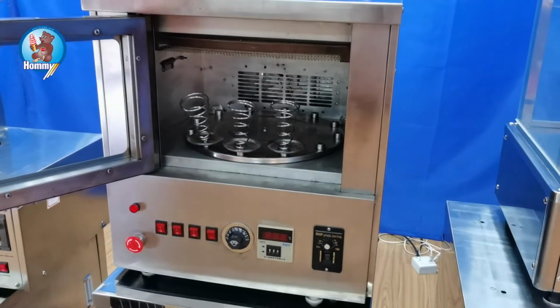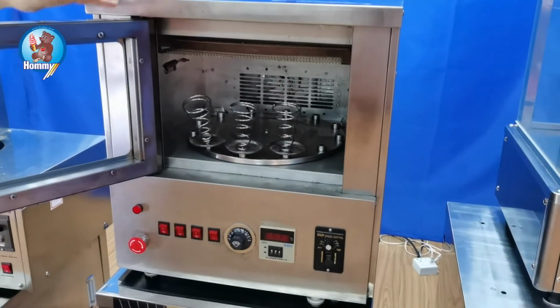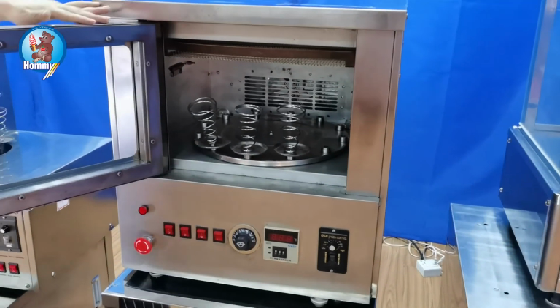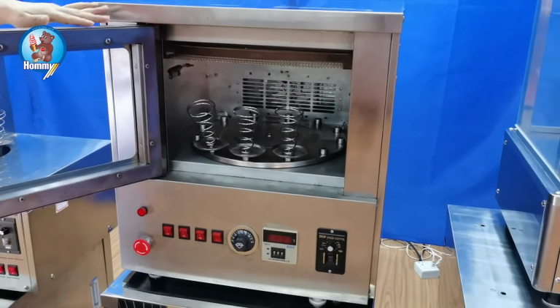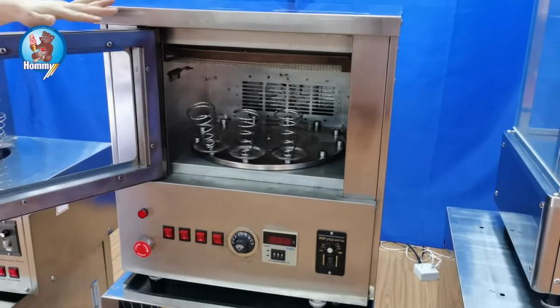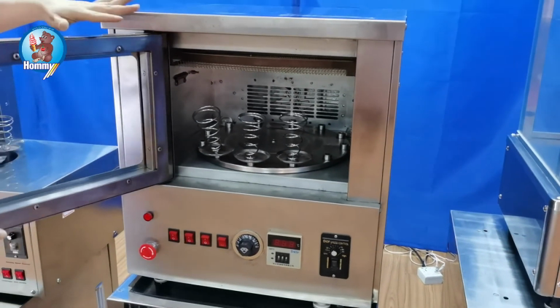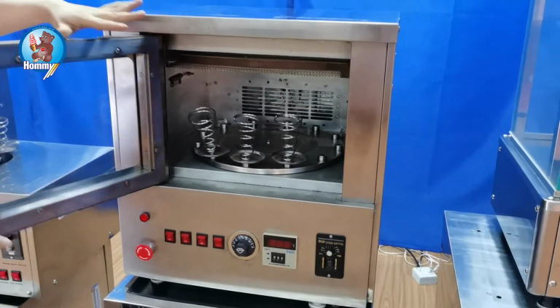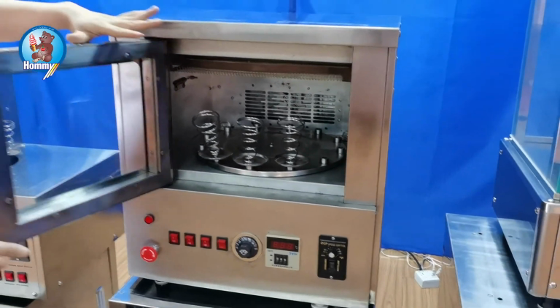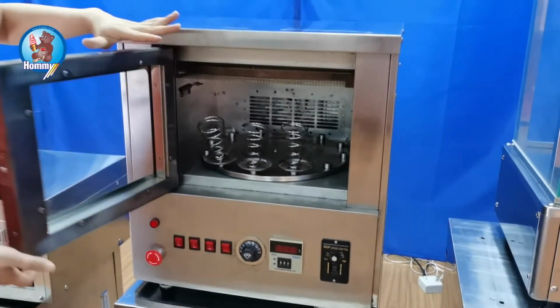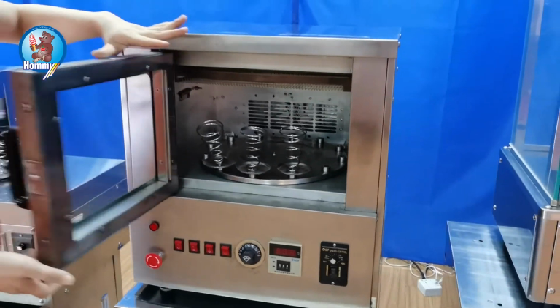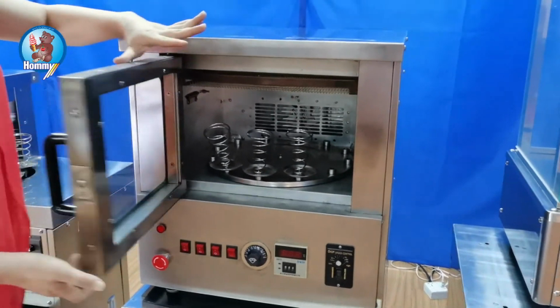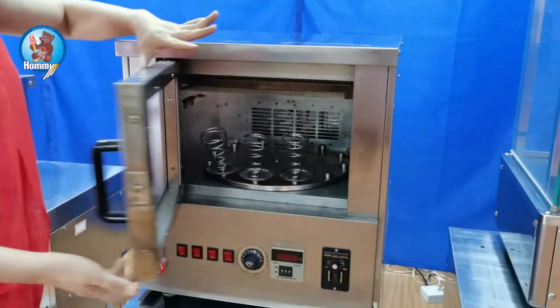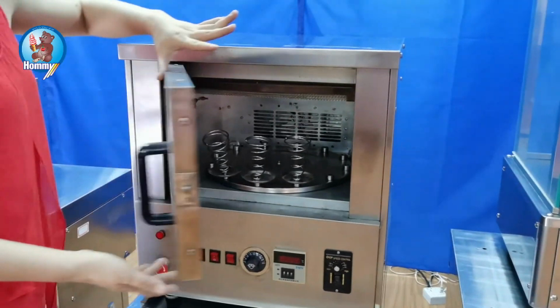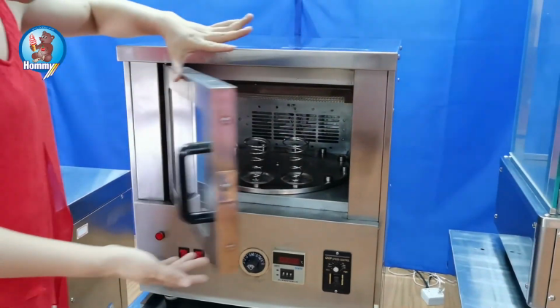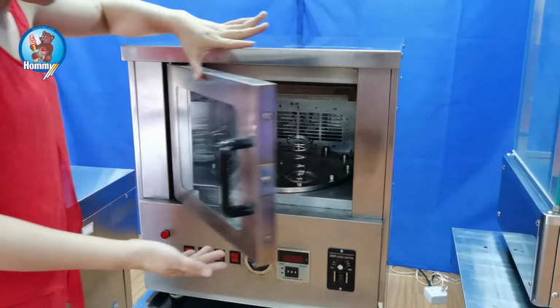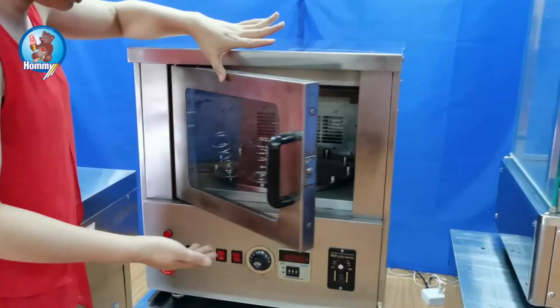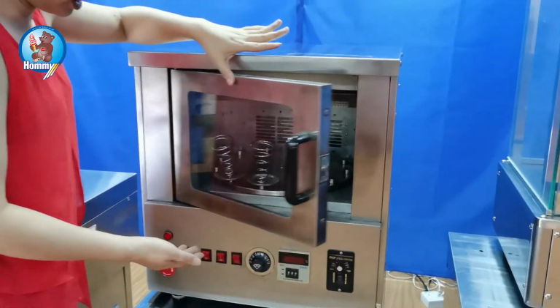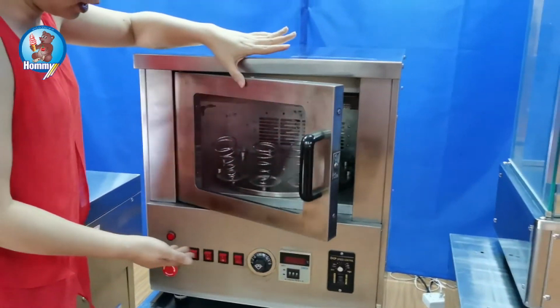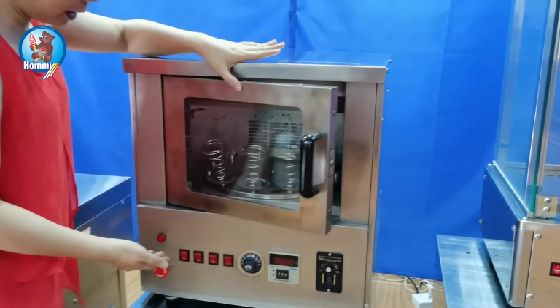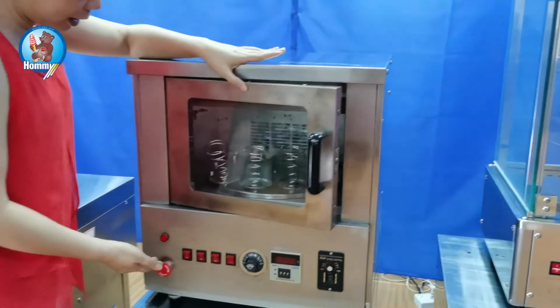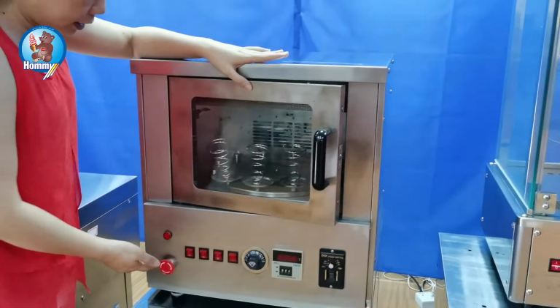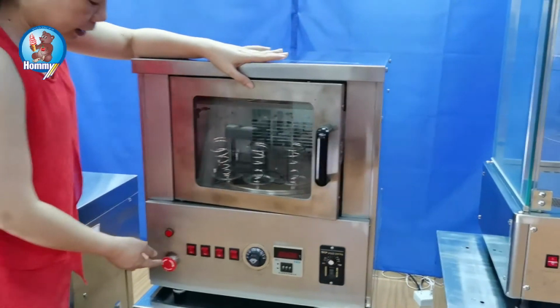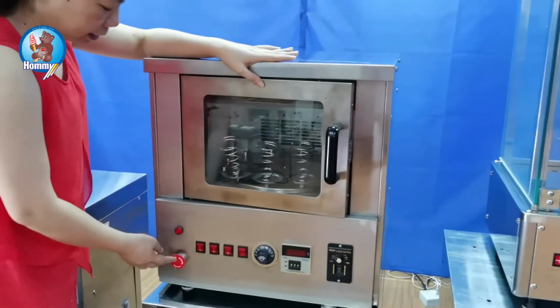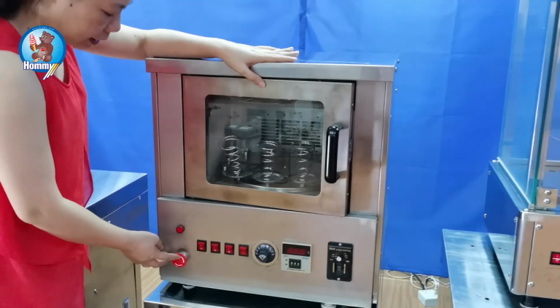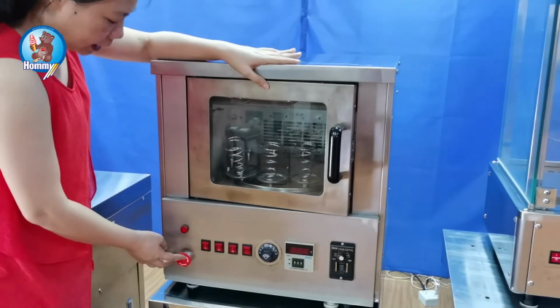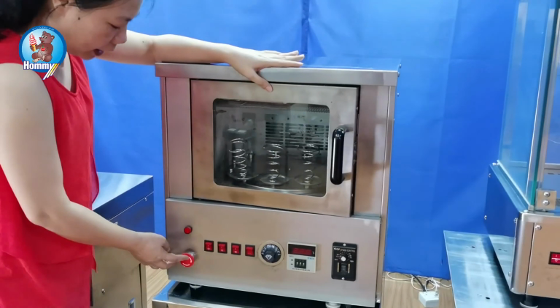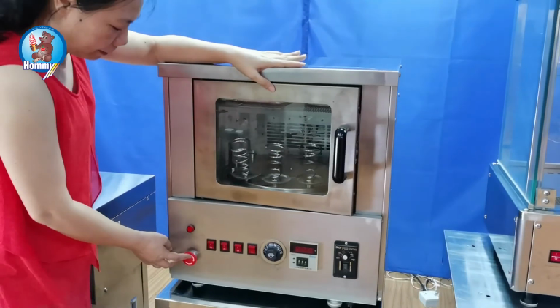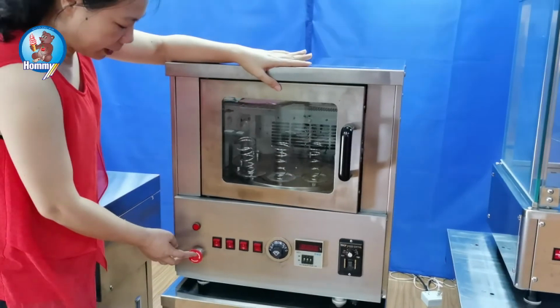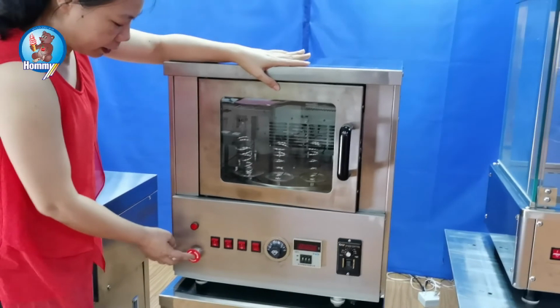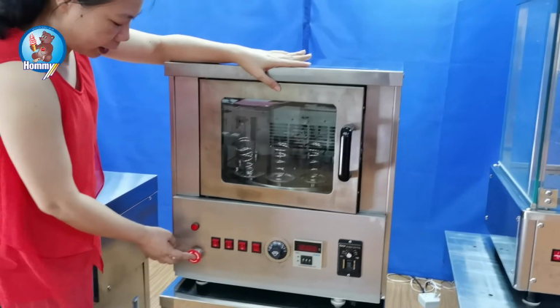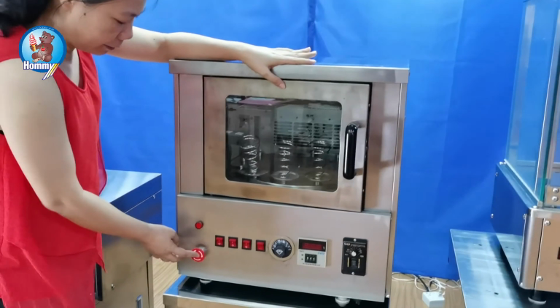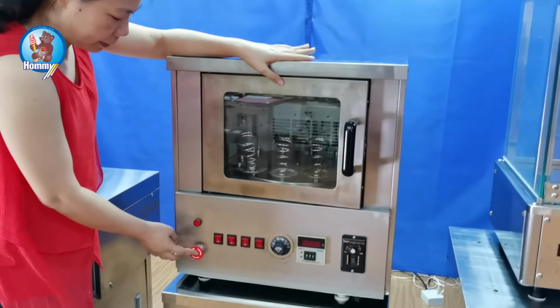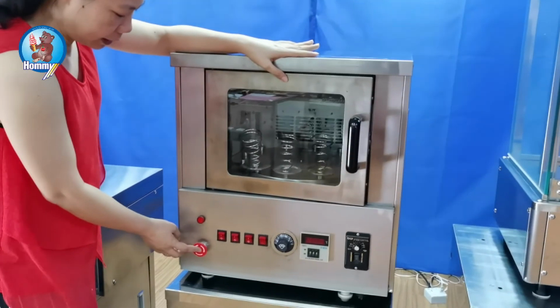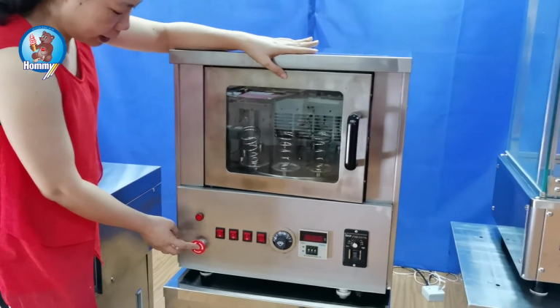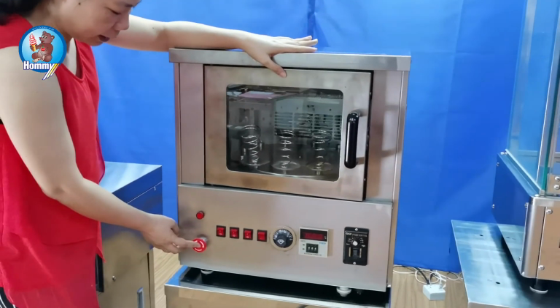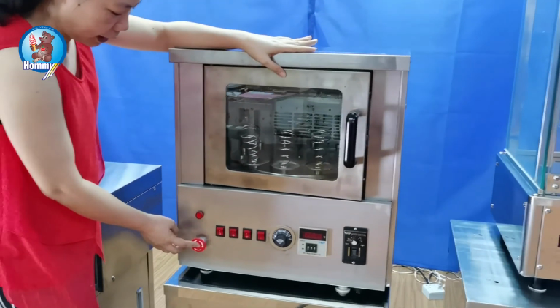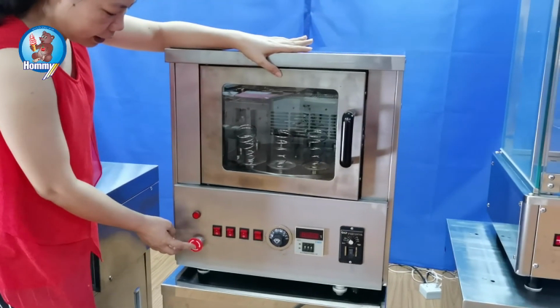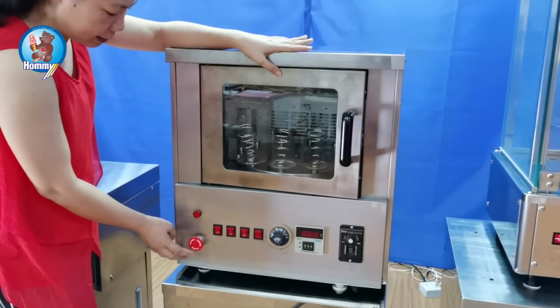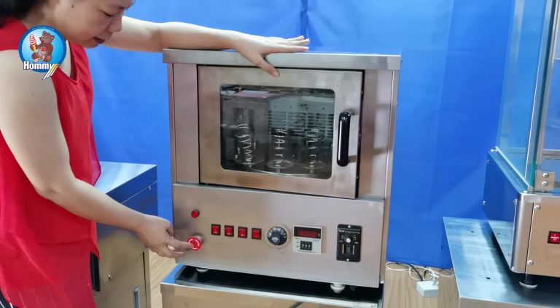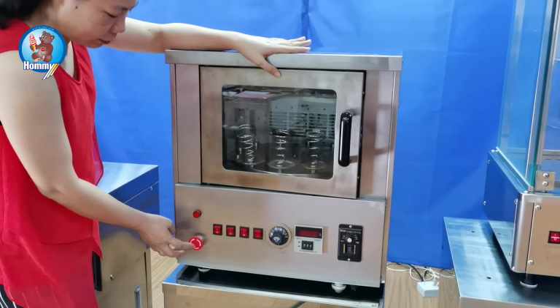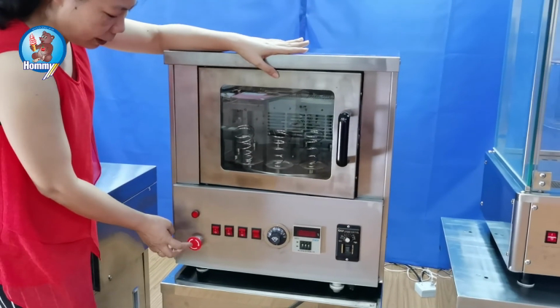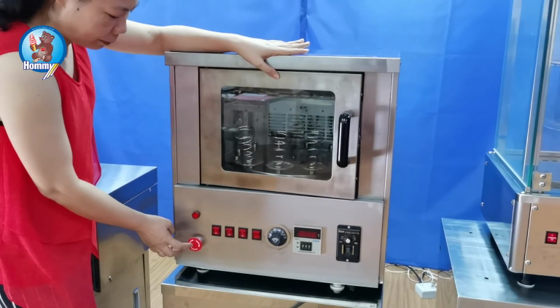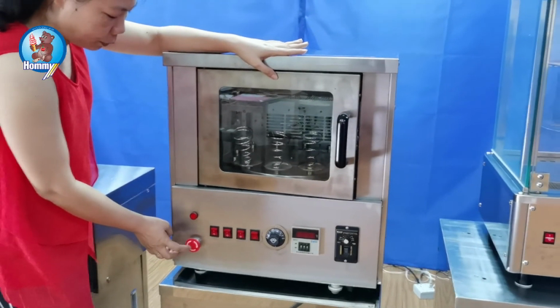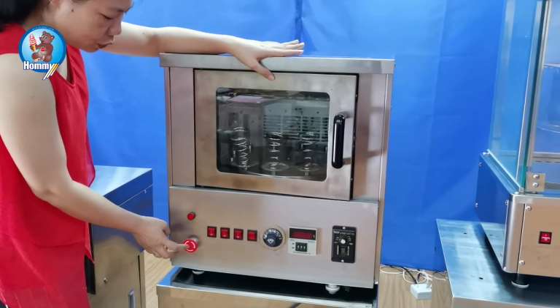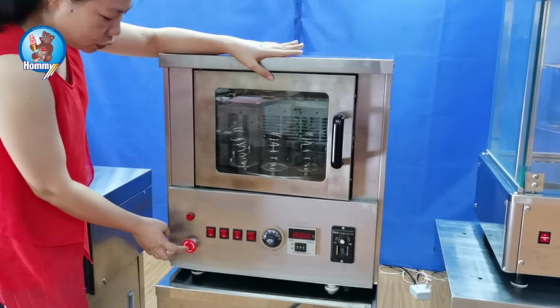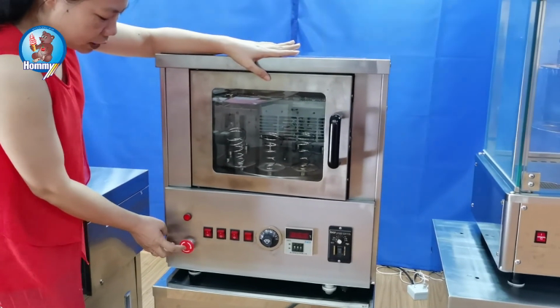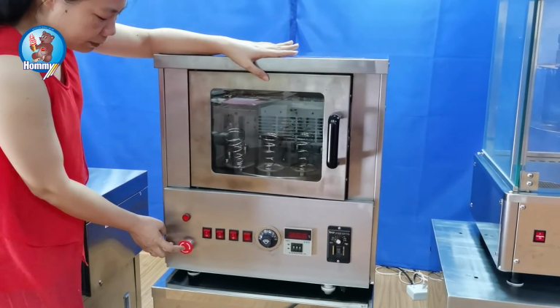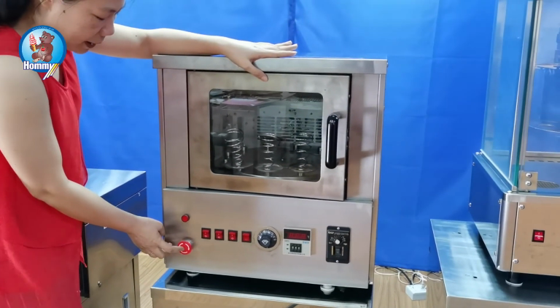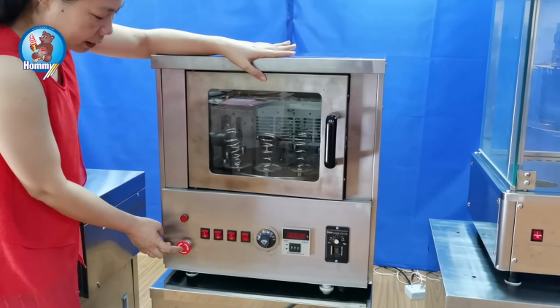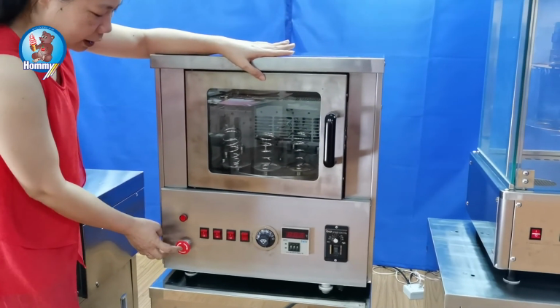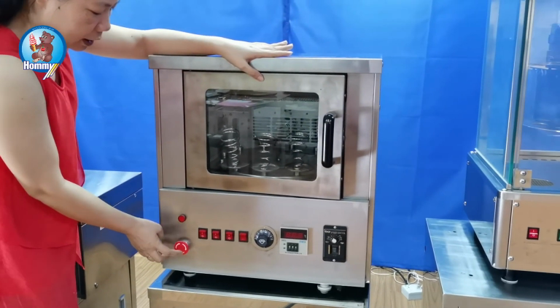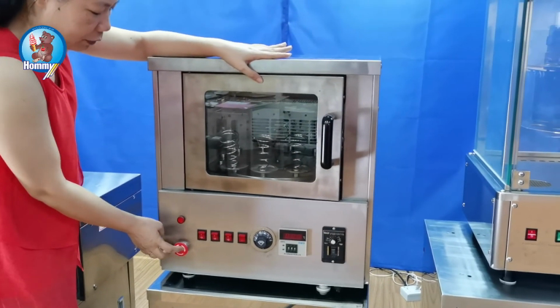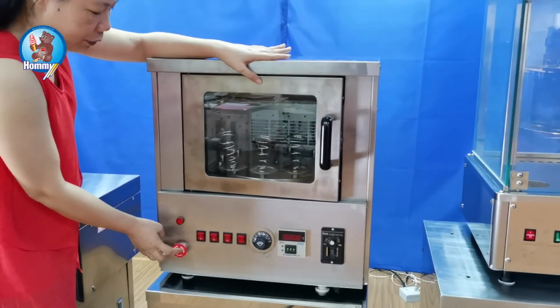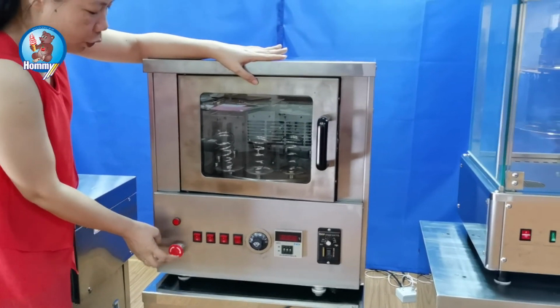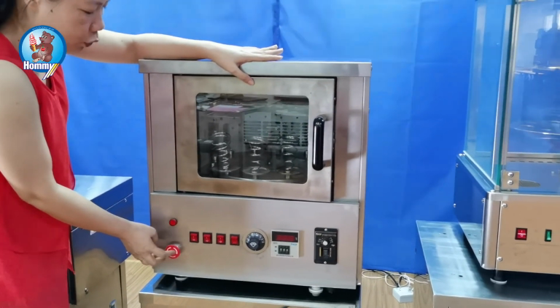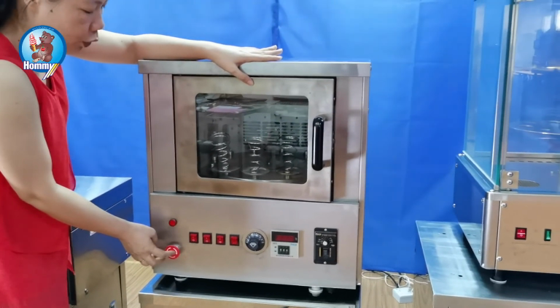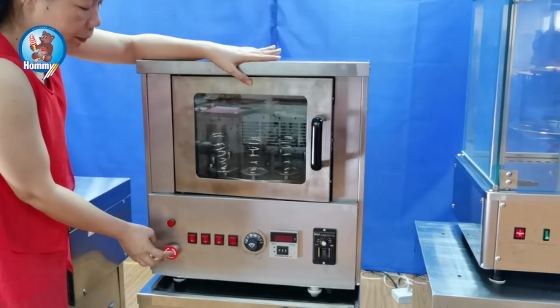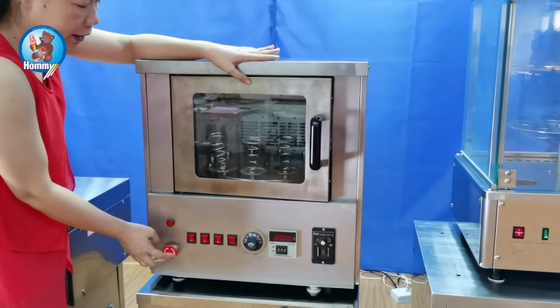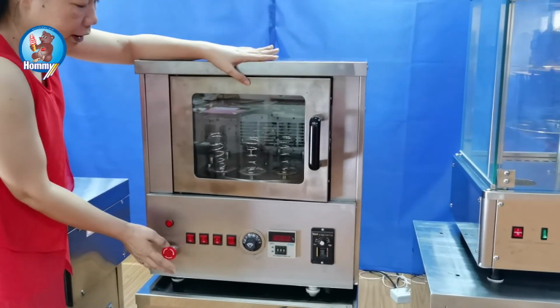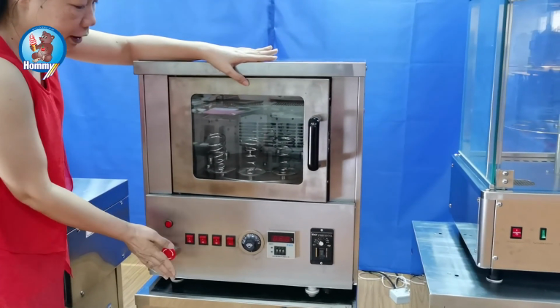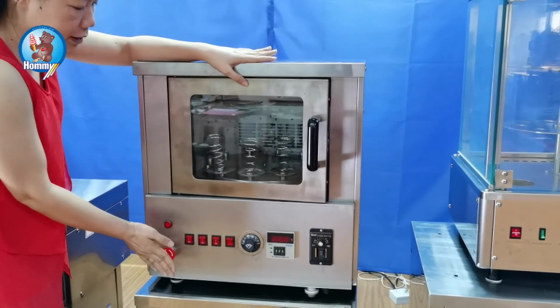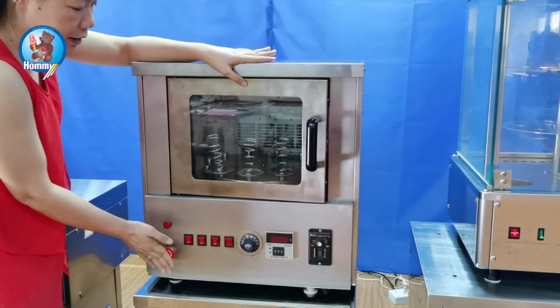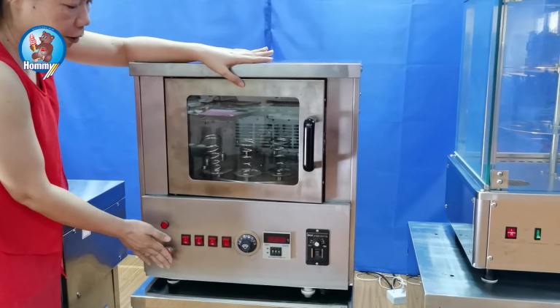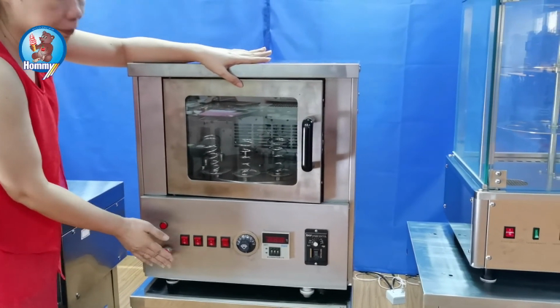If any issue happens in any case, you can push this button and it will automatically stop.